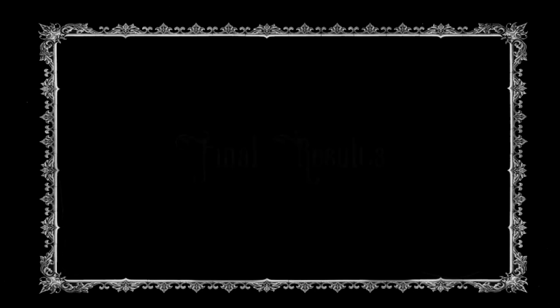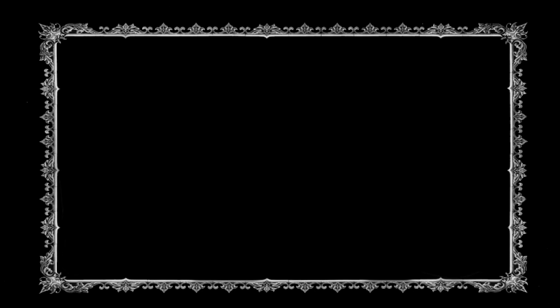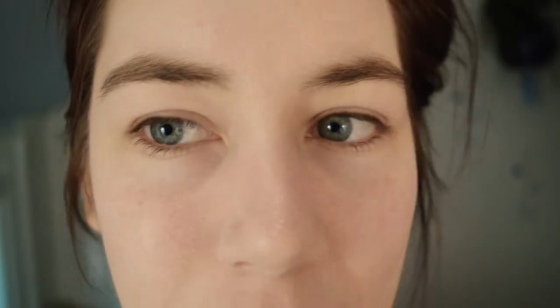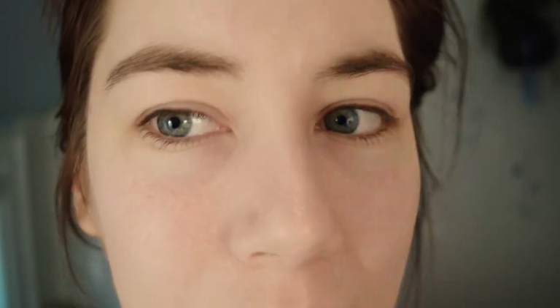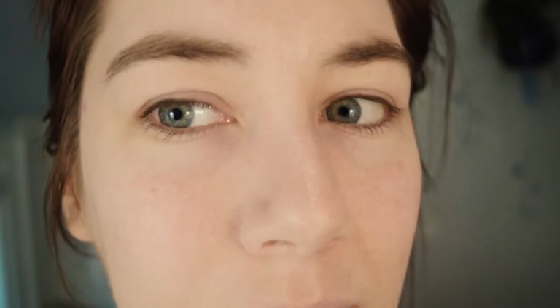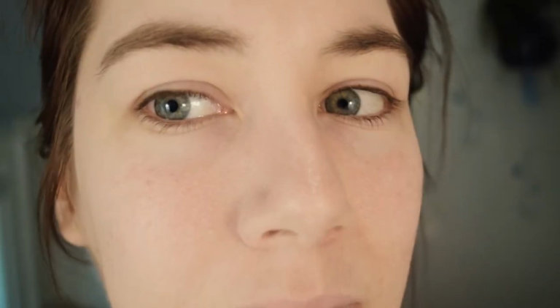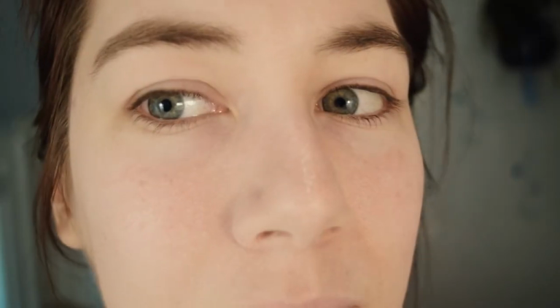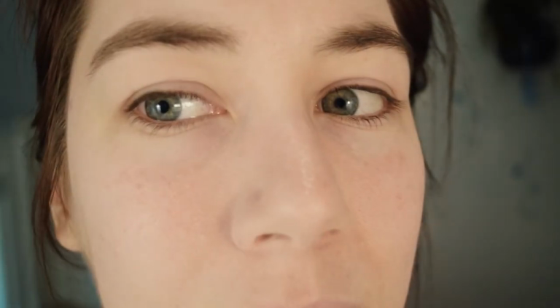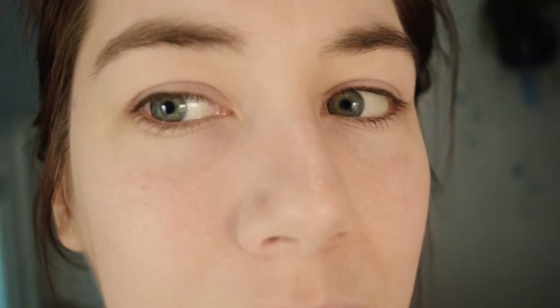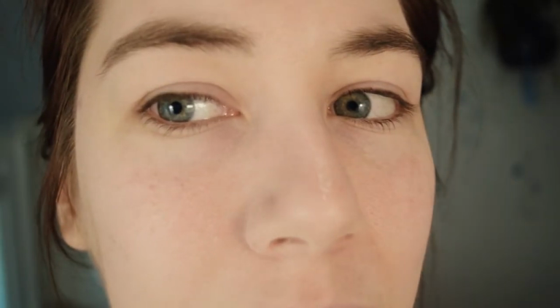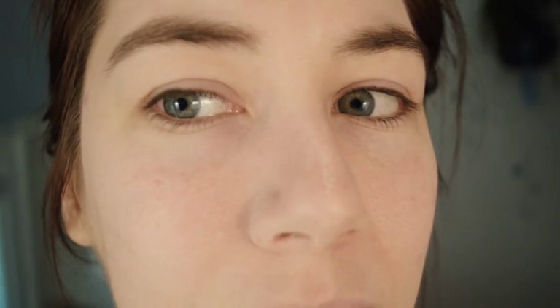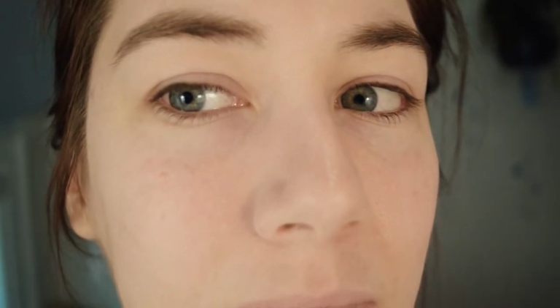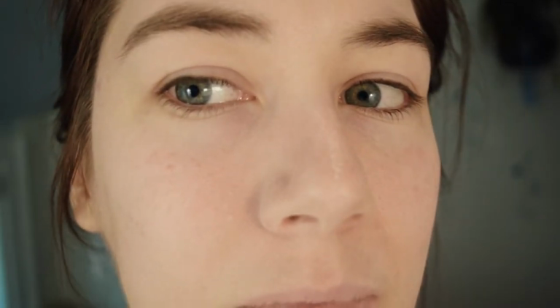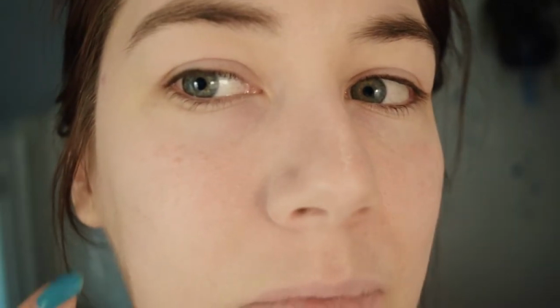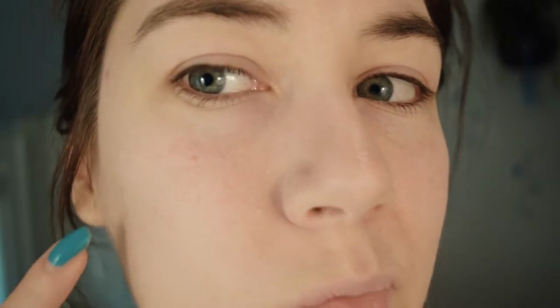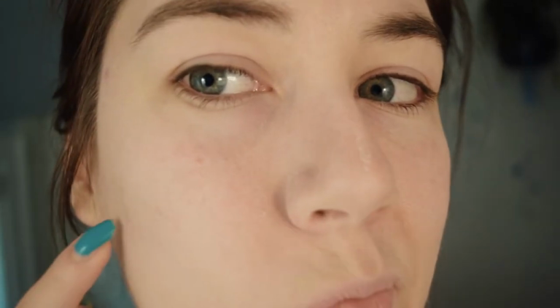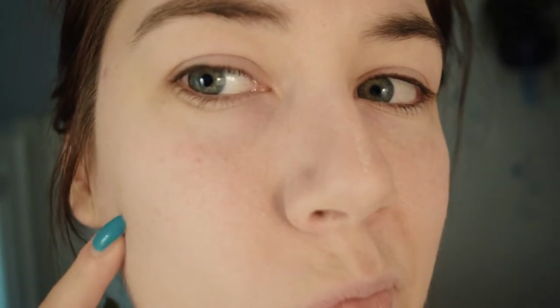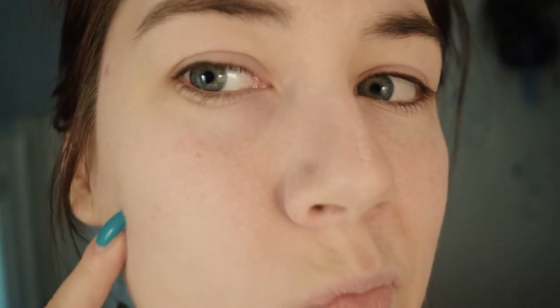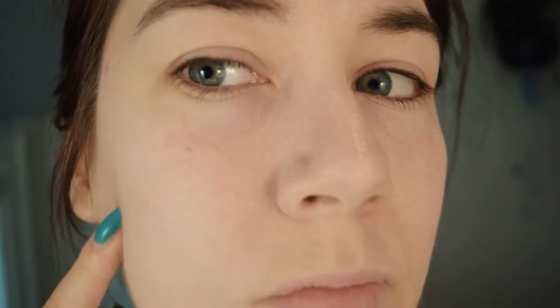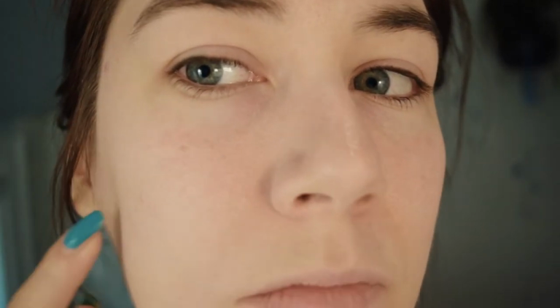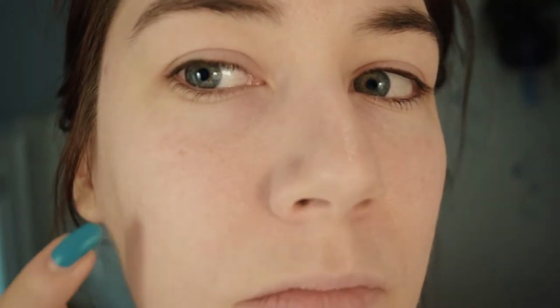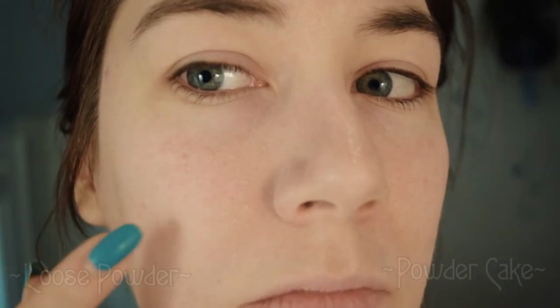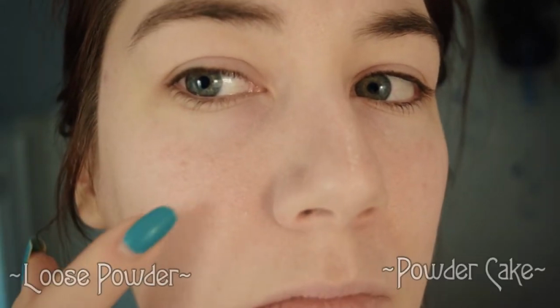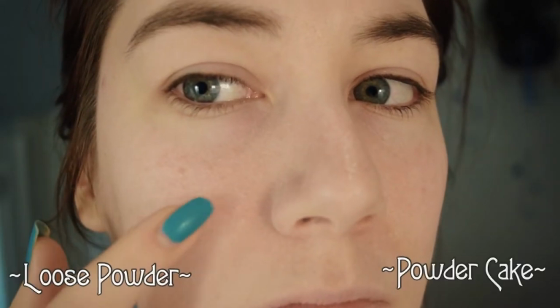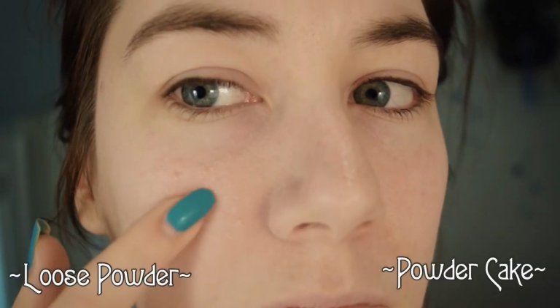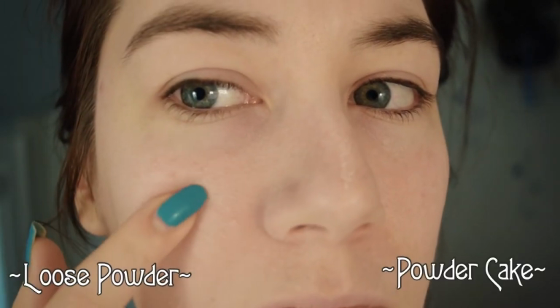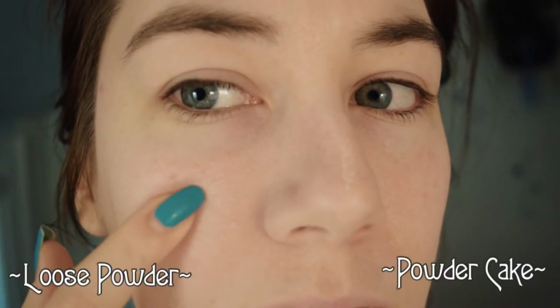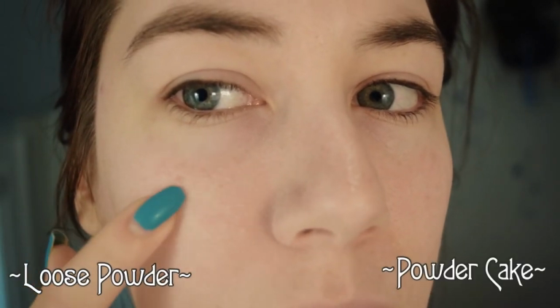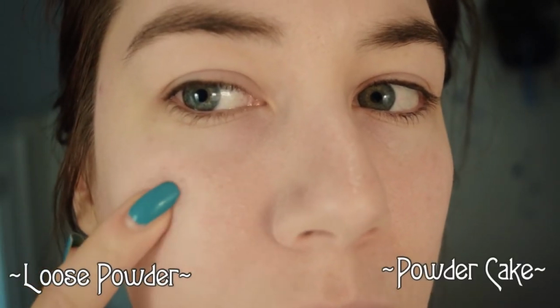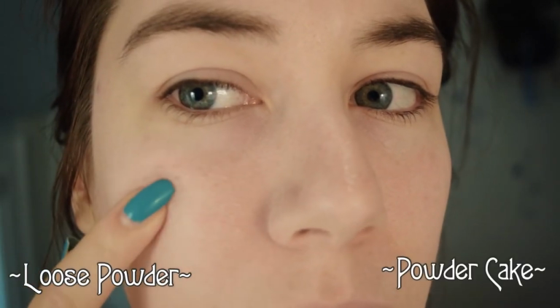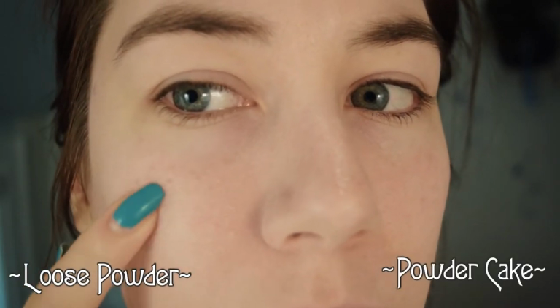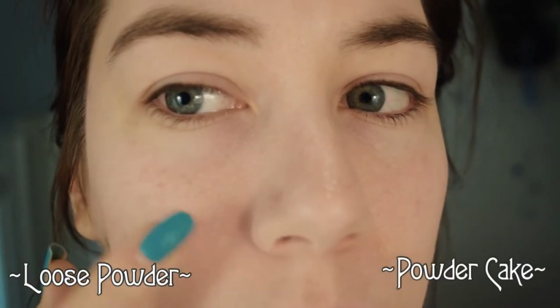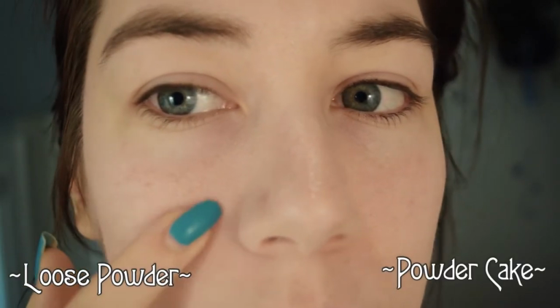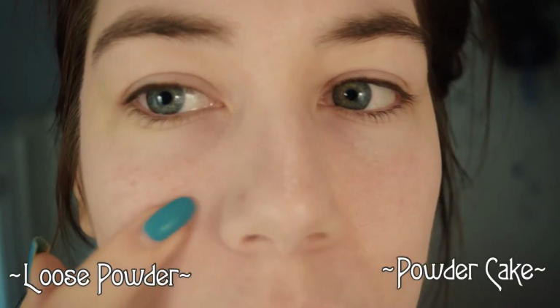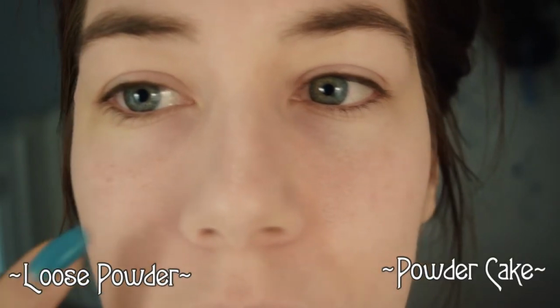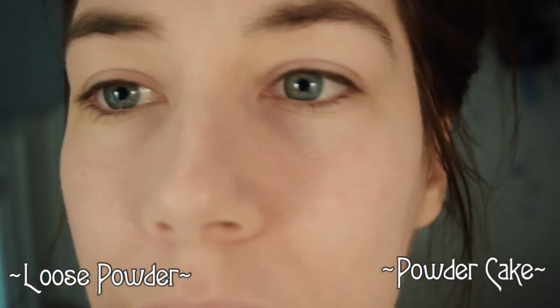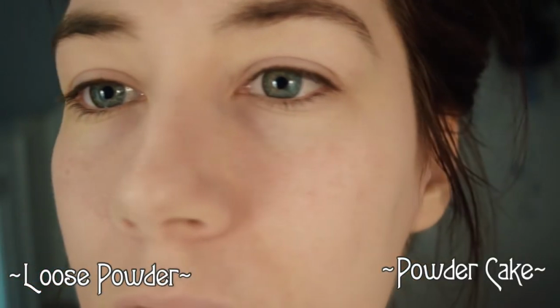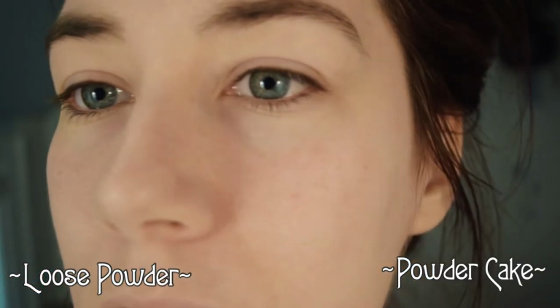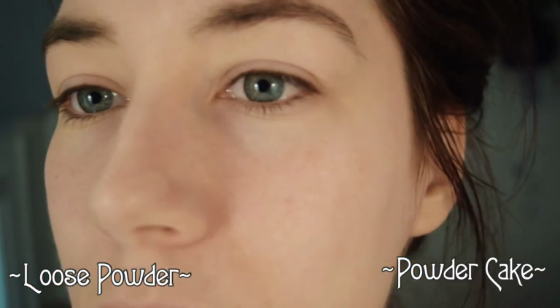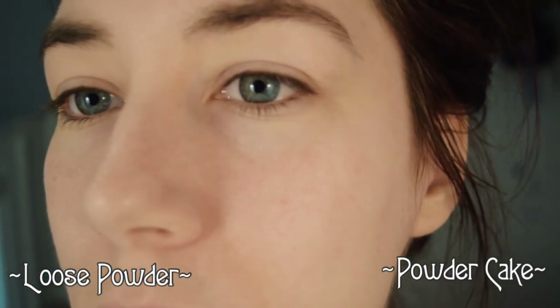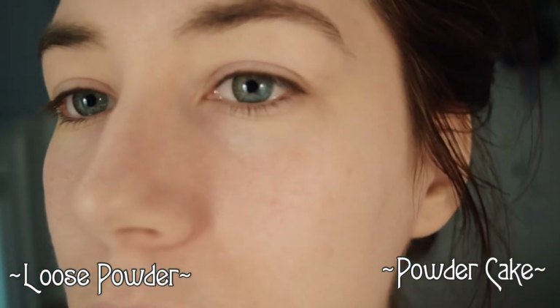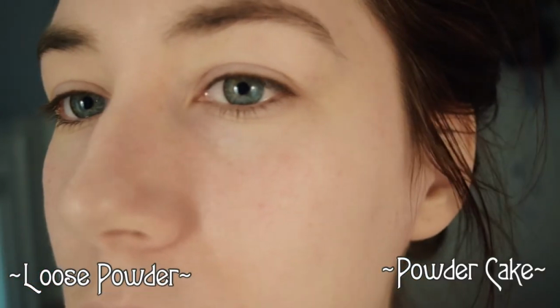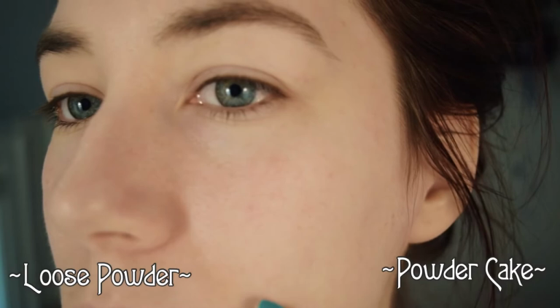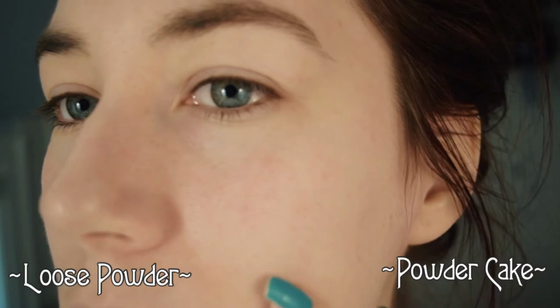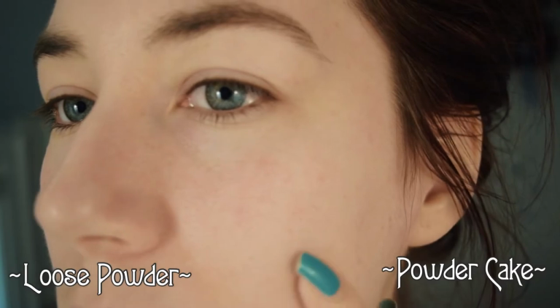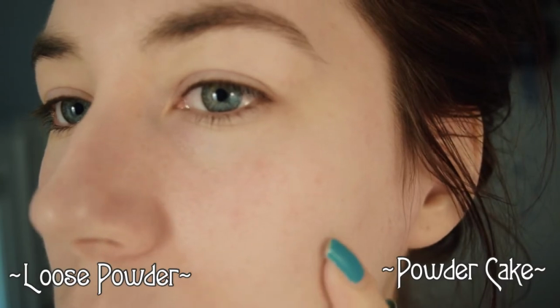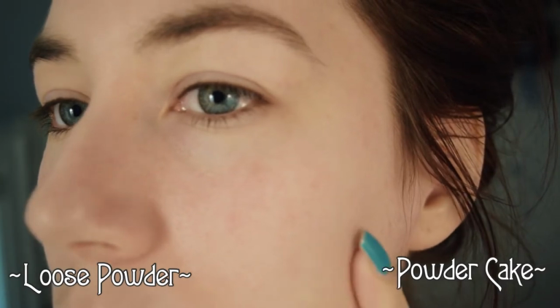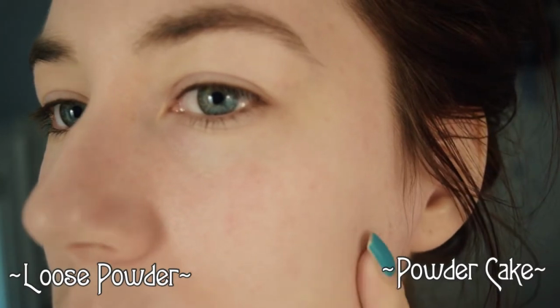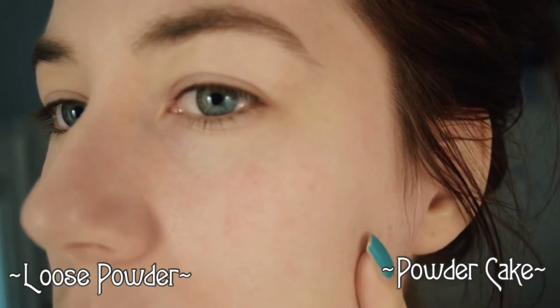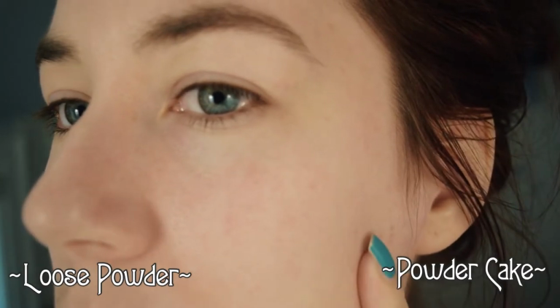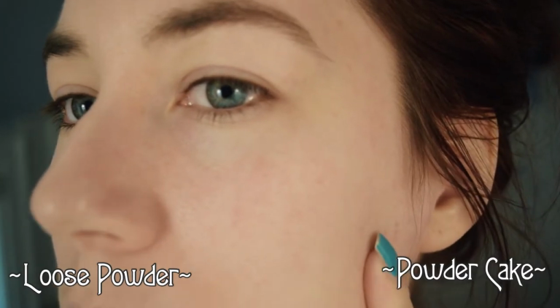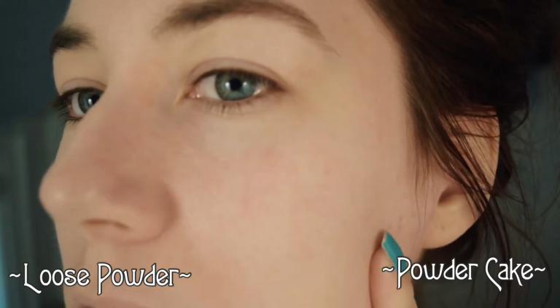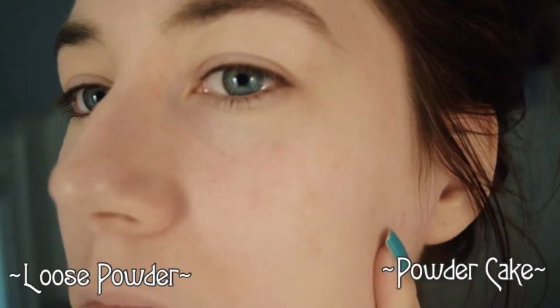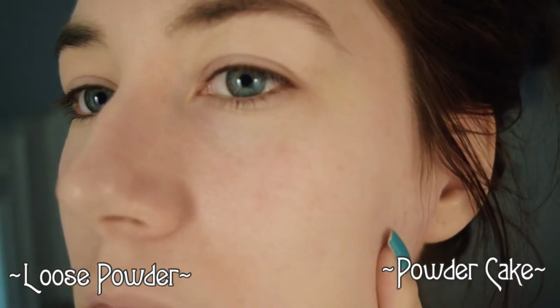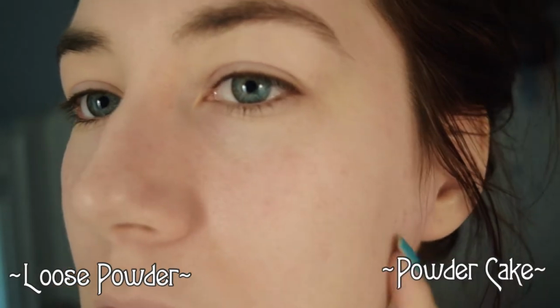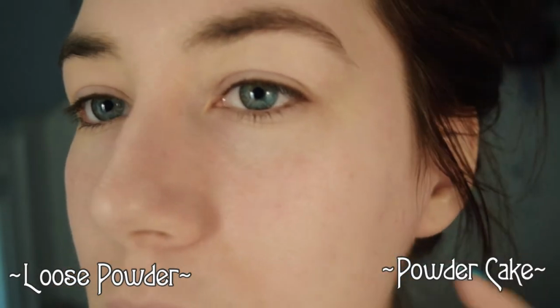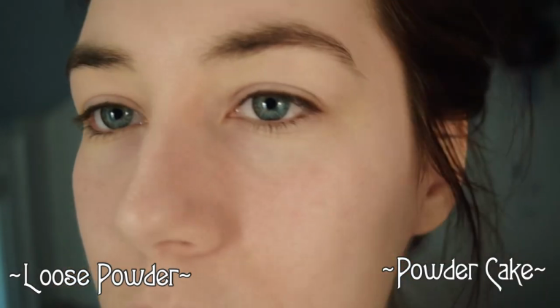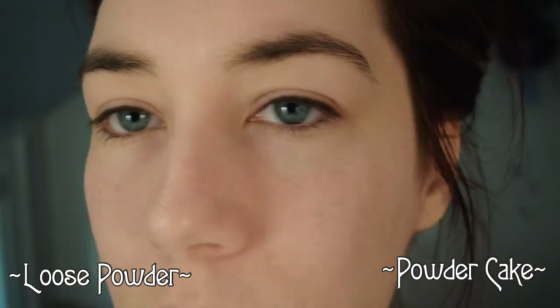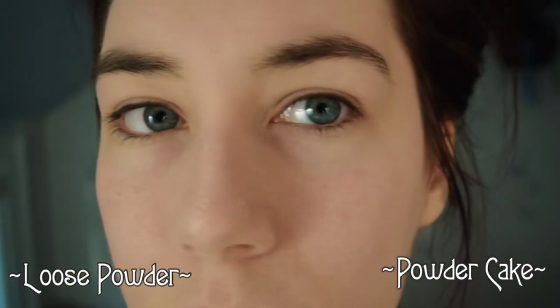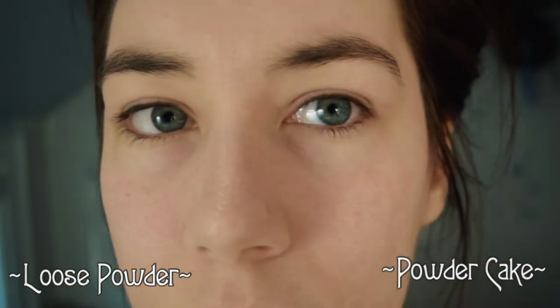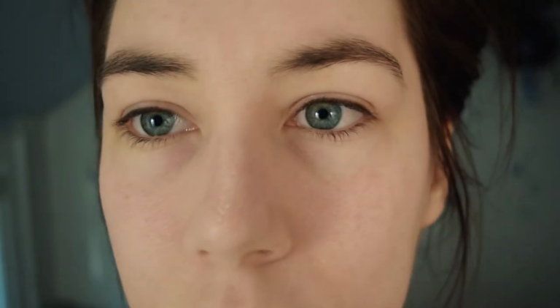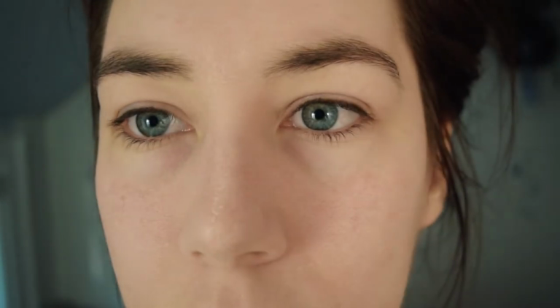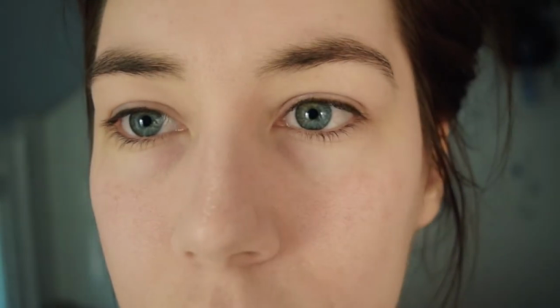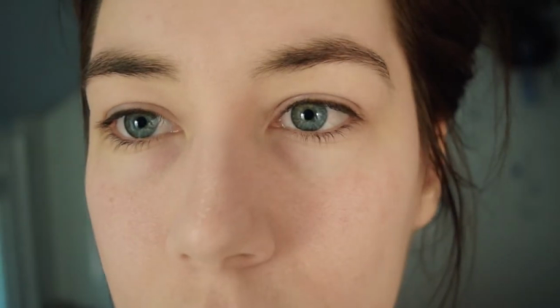I realize you can't really tell the difference between the two on camera, especially as this is a fairly sheer powder, but there is a difference in person.